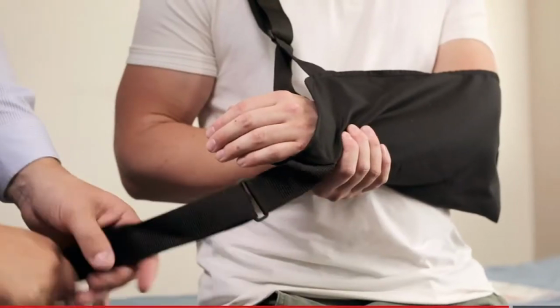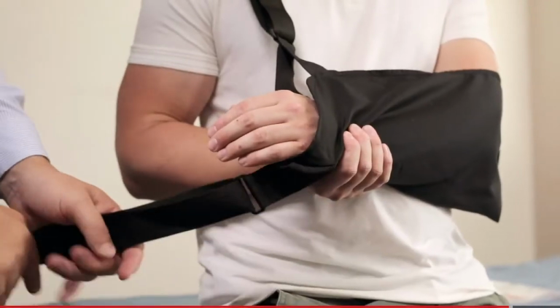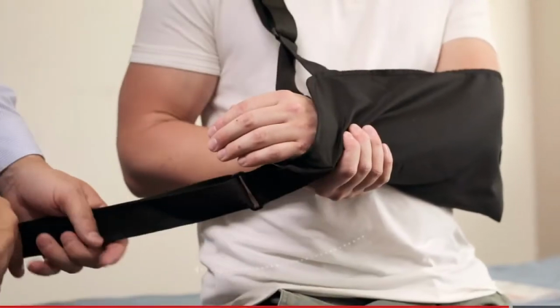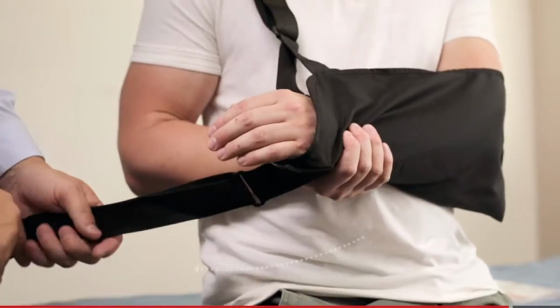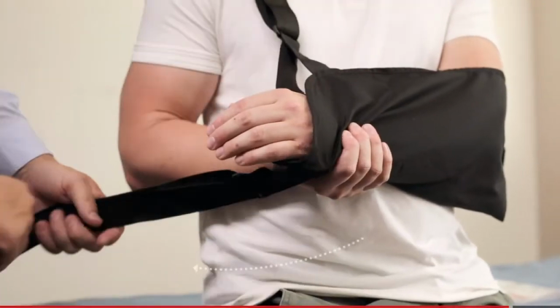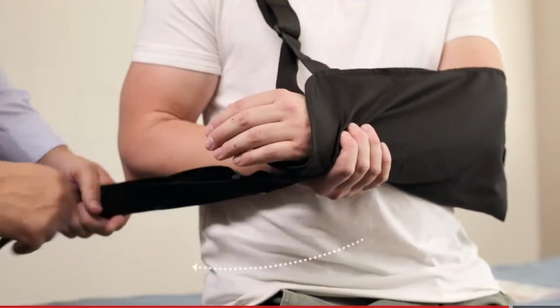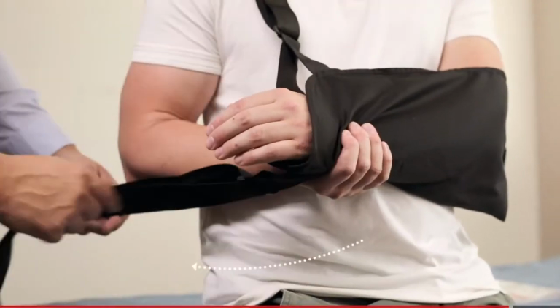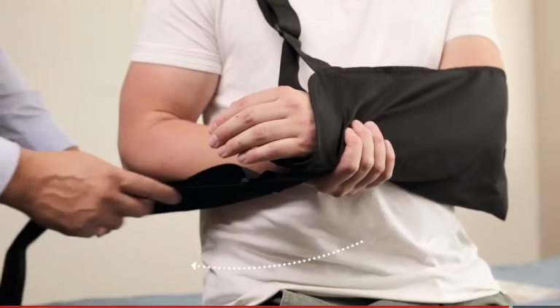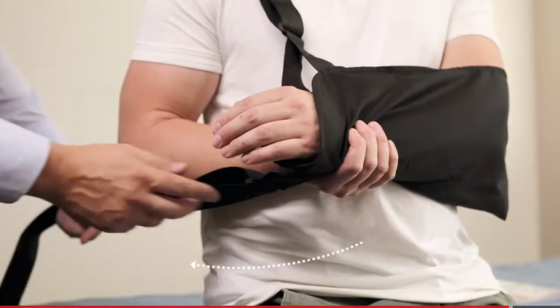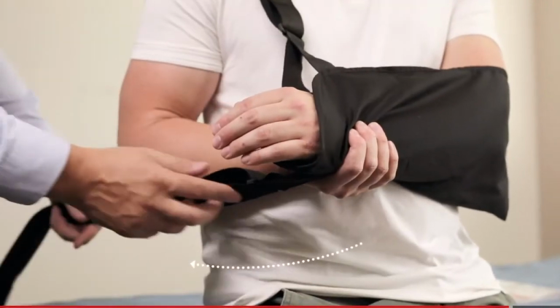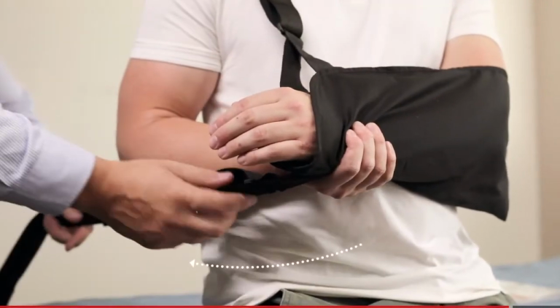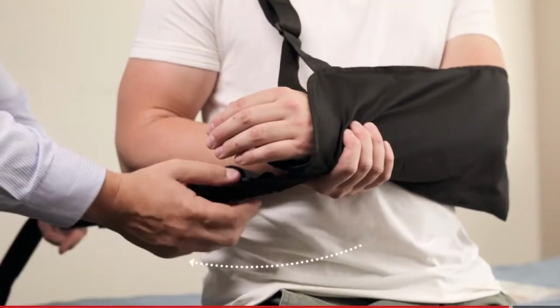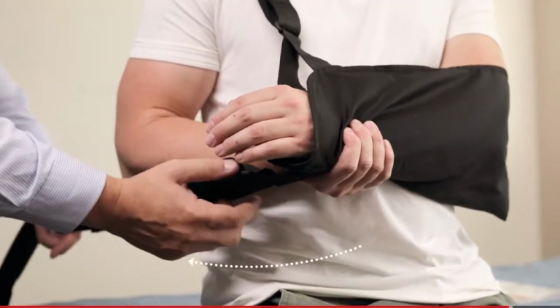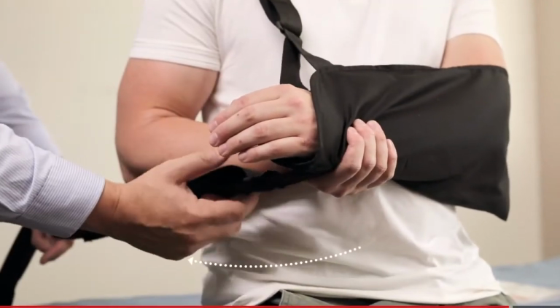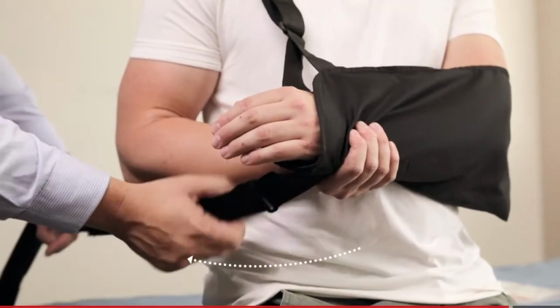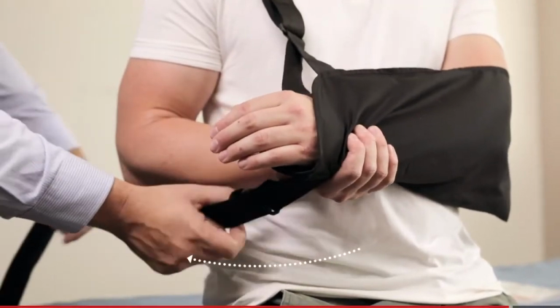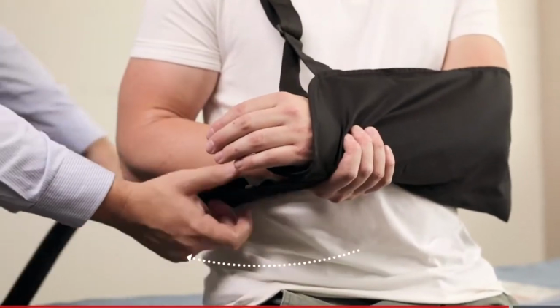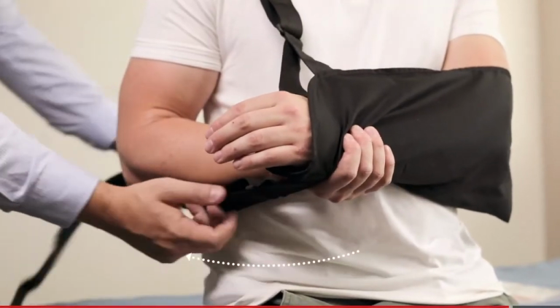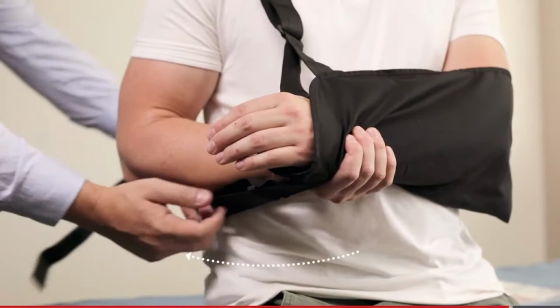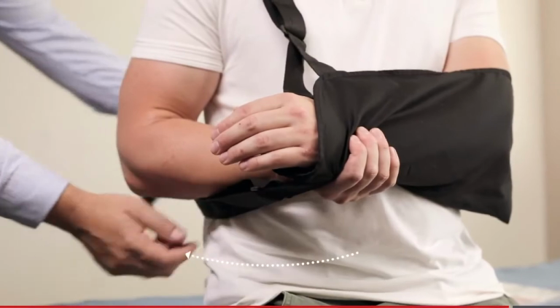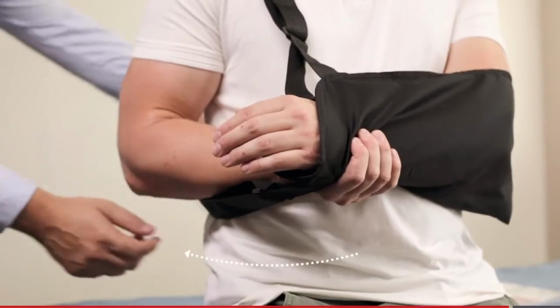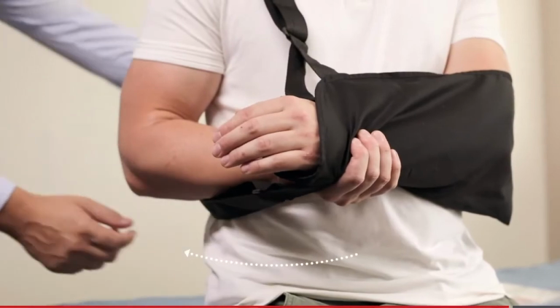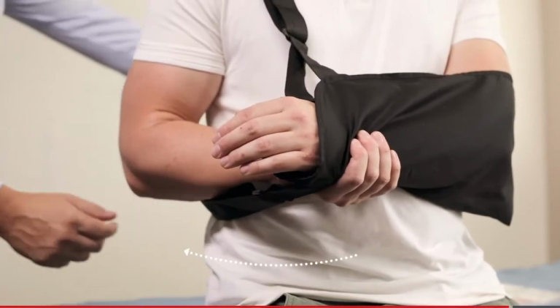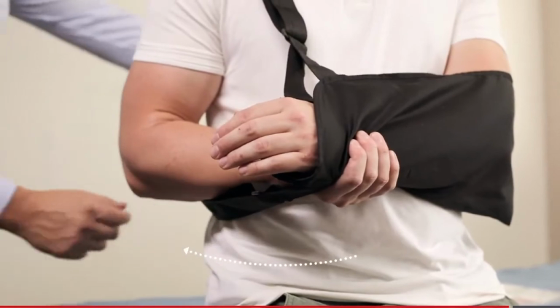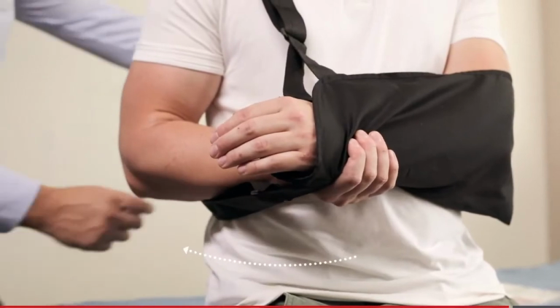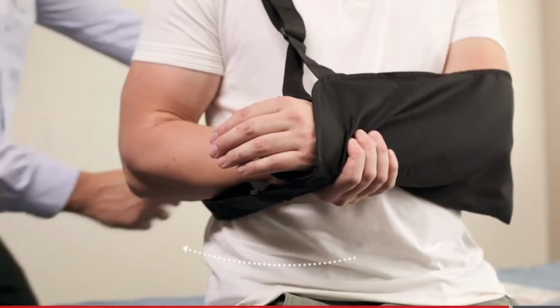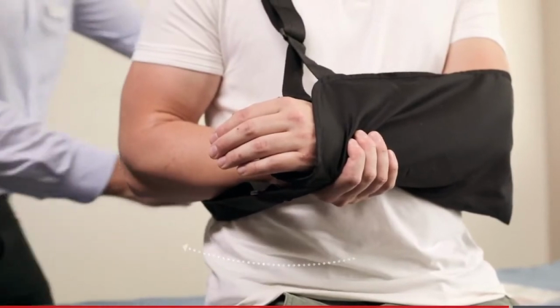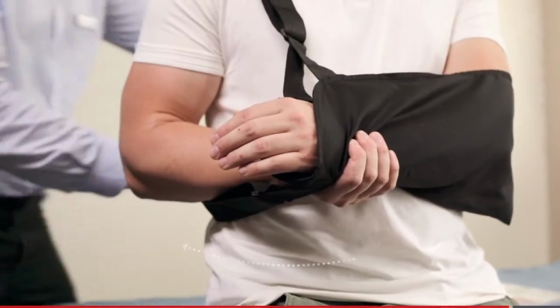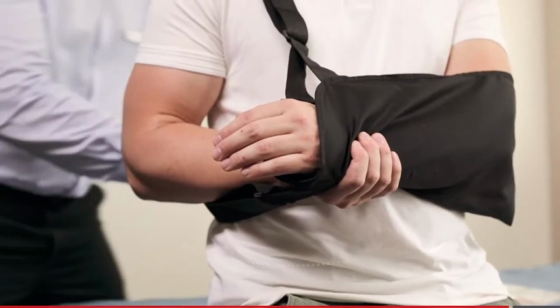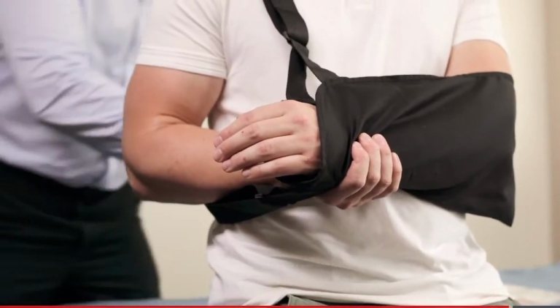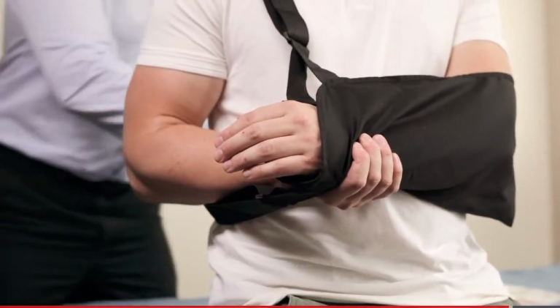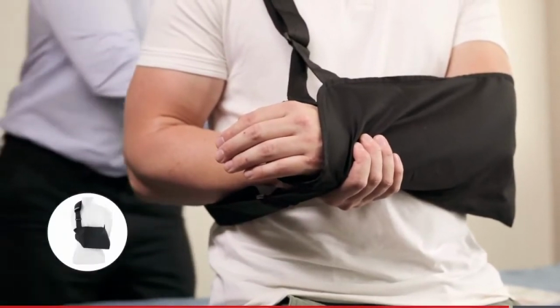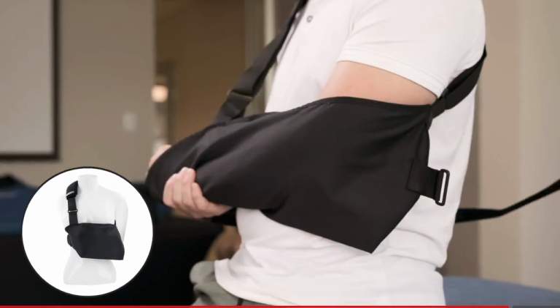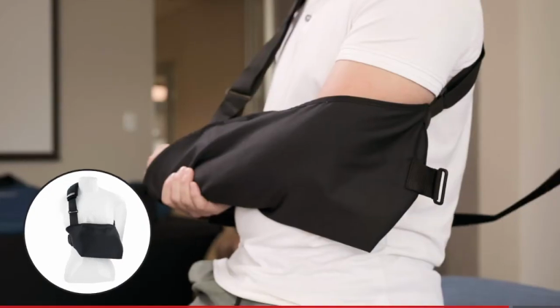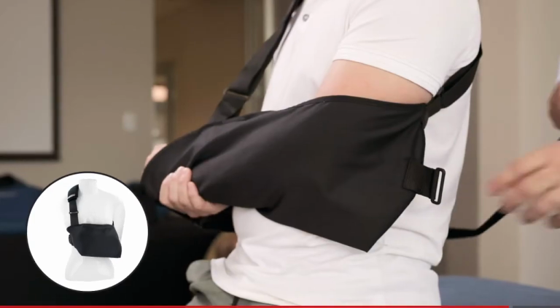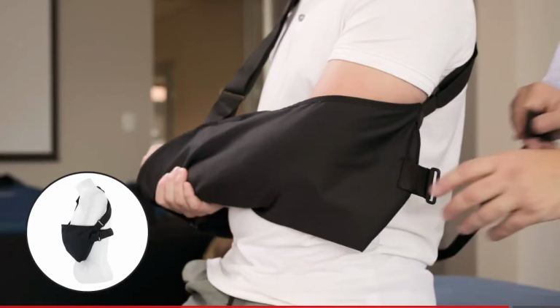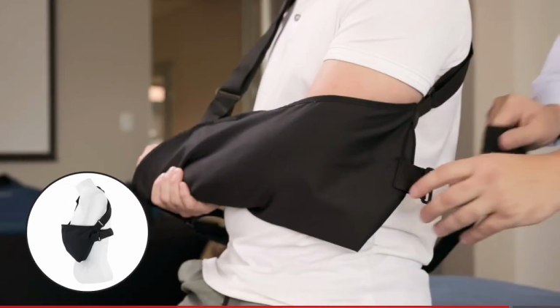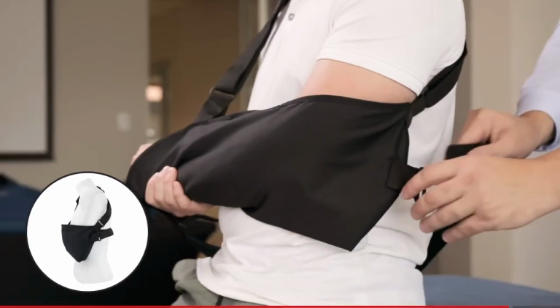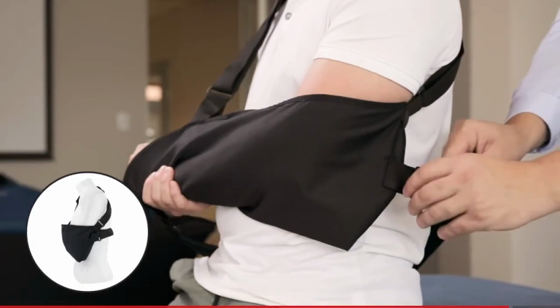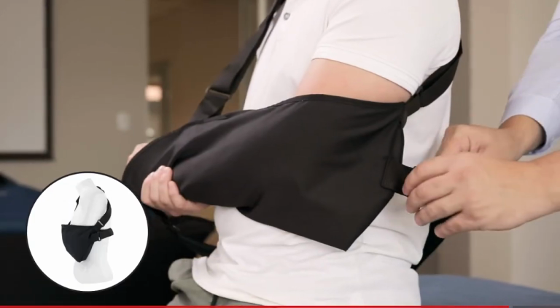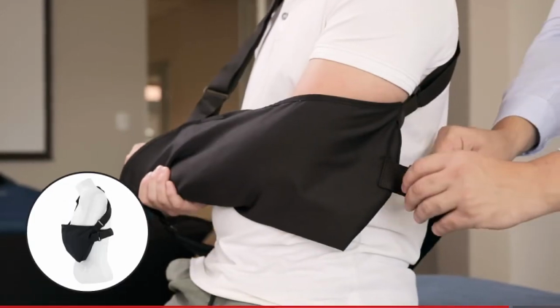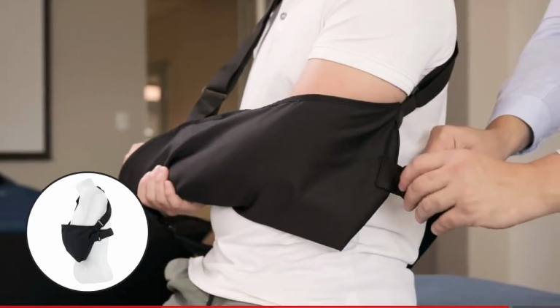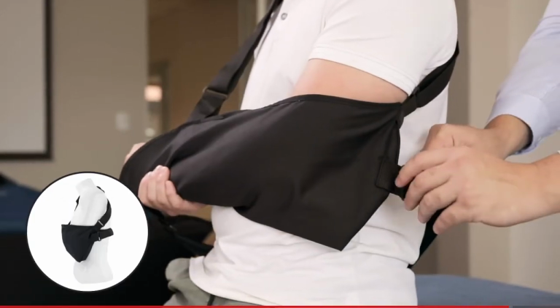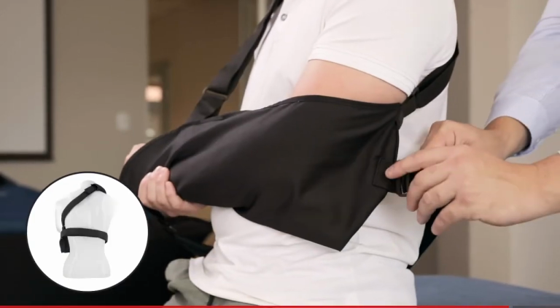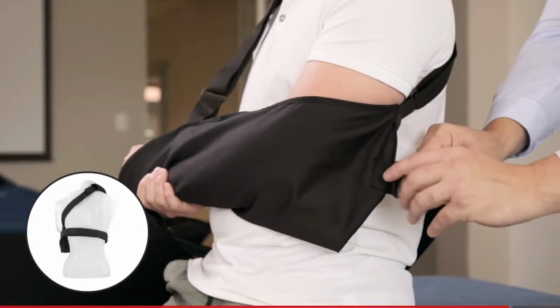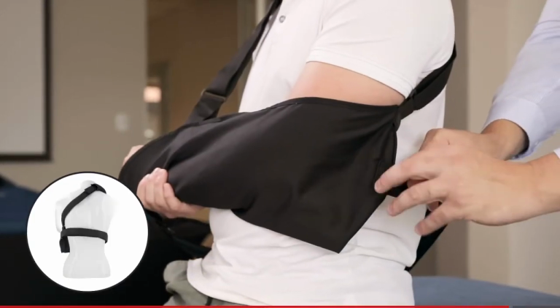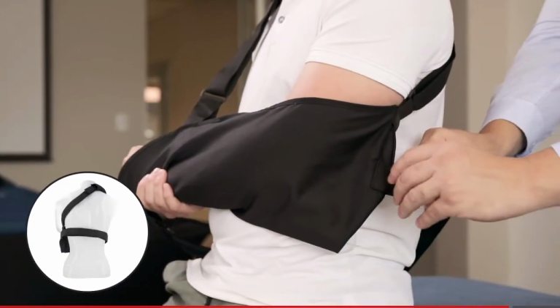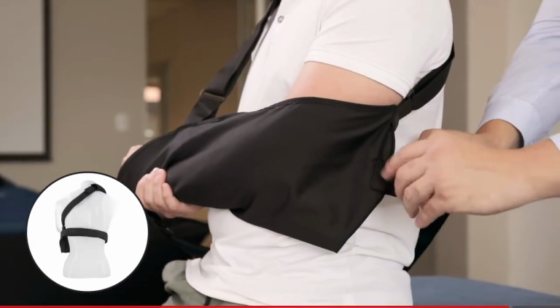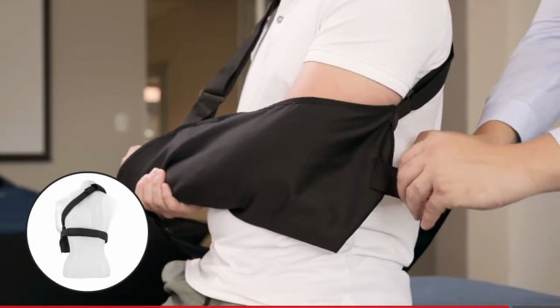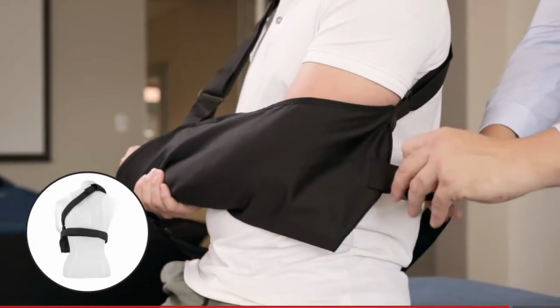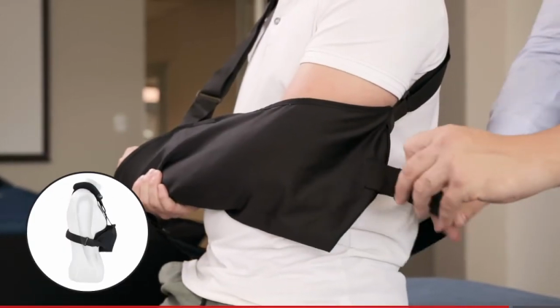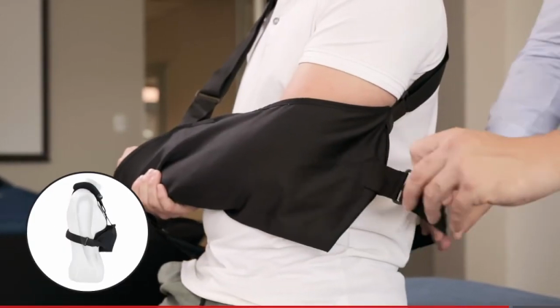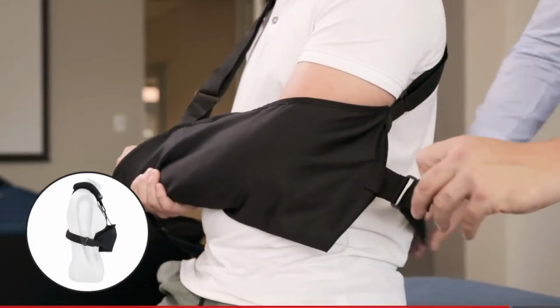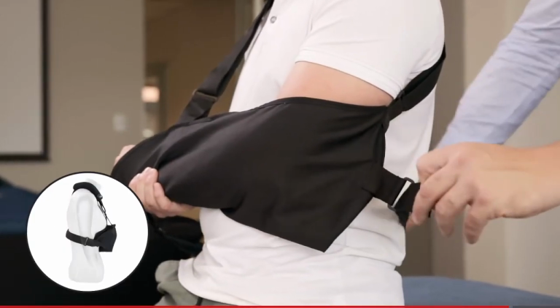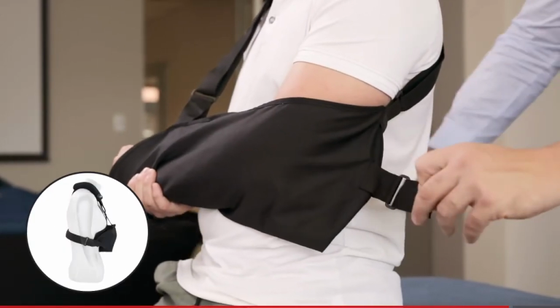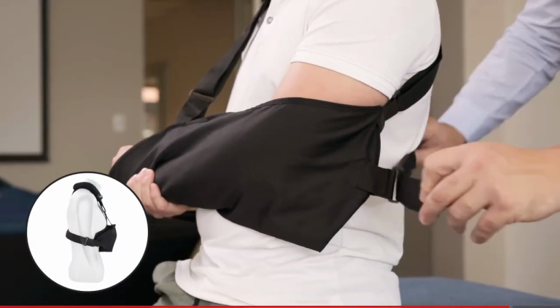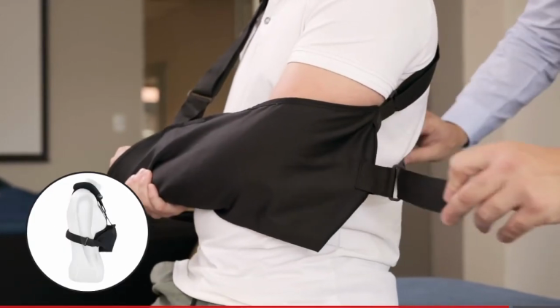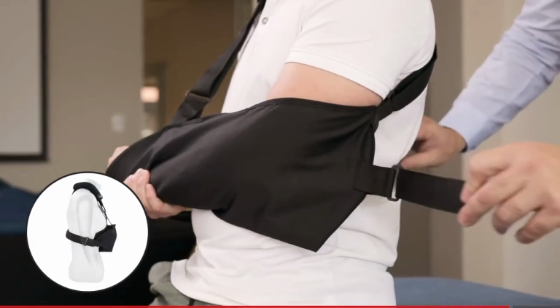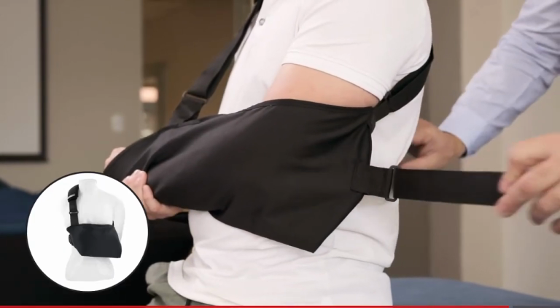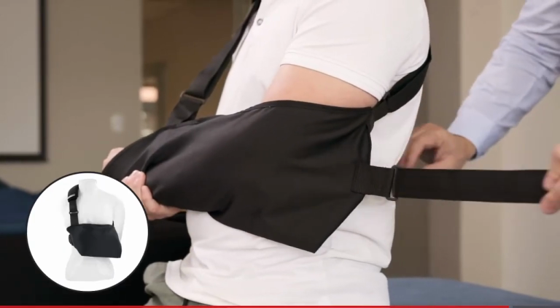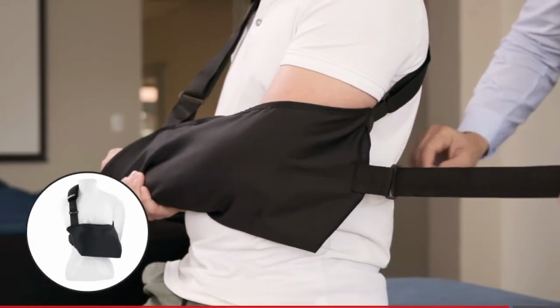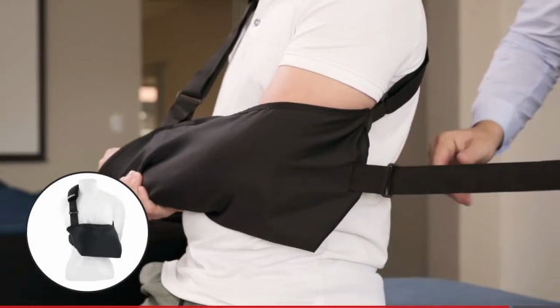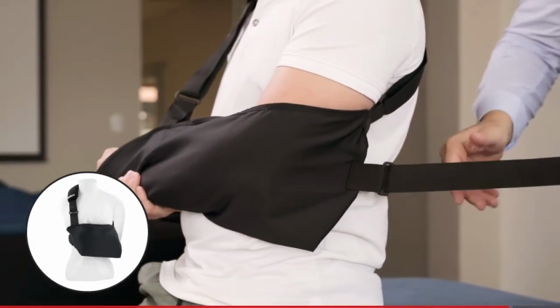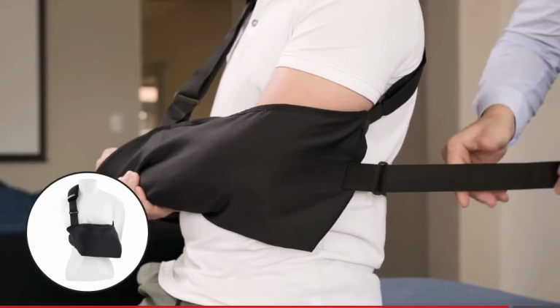Then pass the waistband around their back and fix the velcro strap to the sling at the buckle near their hand.